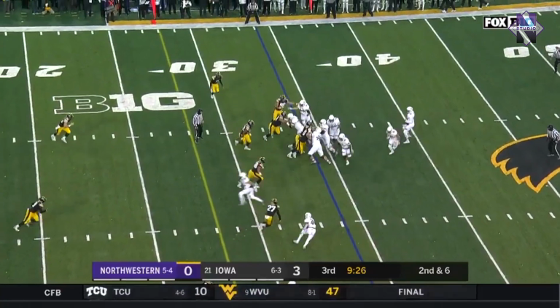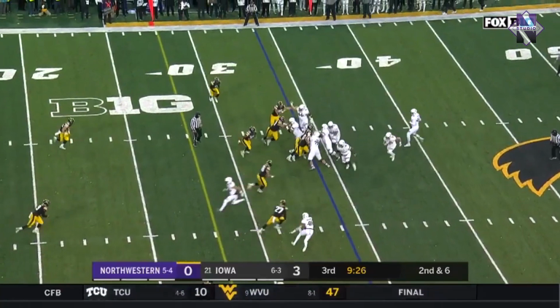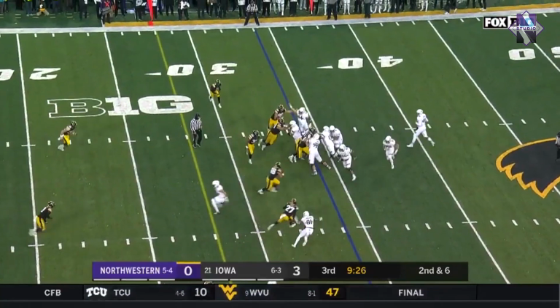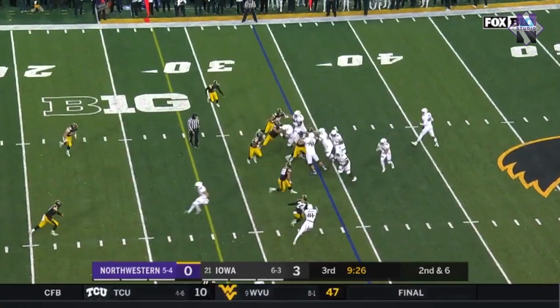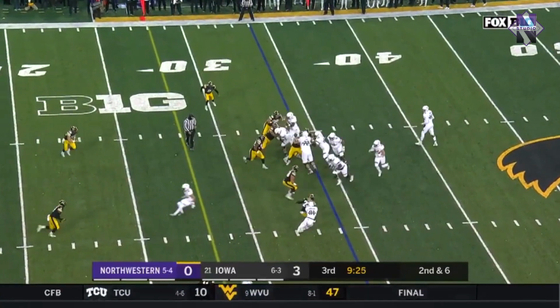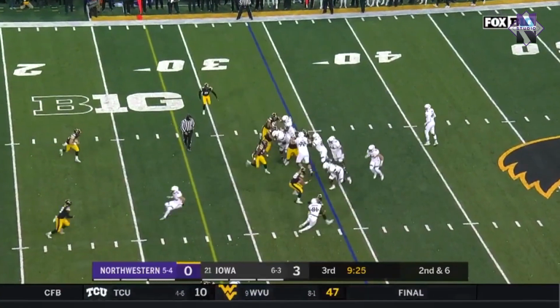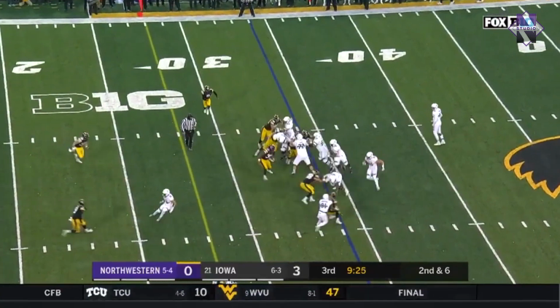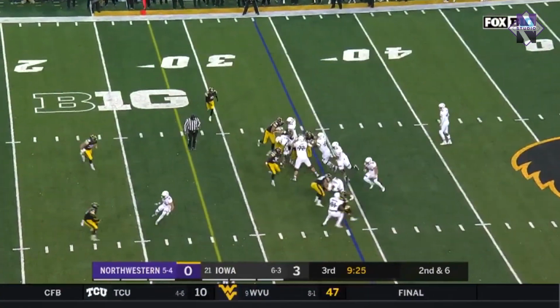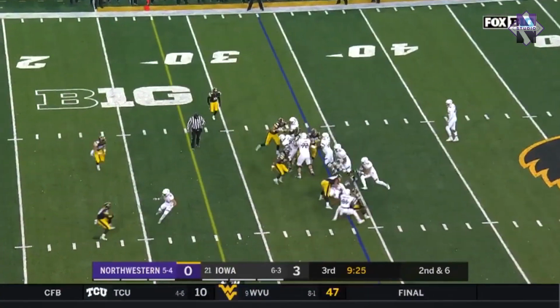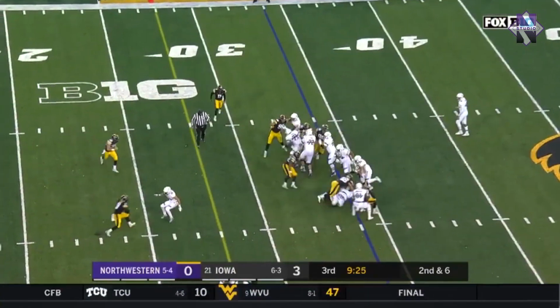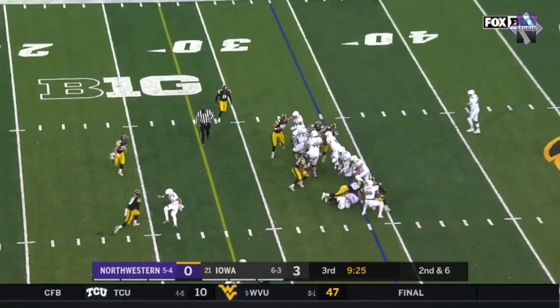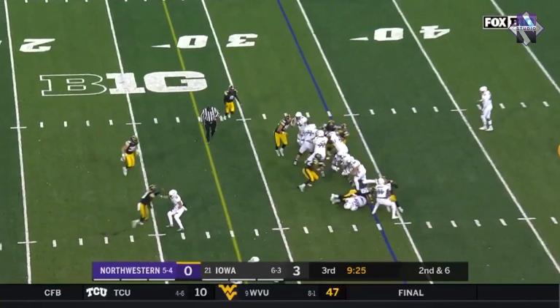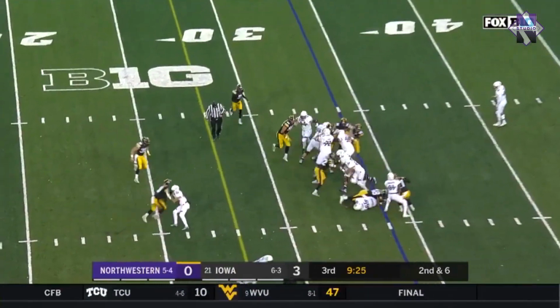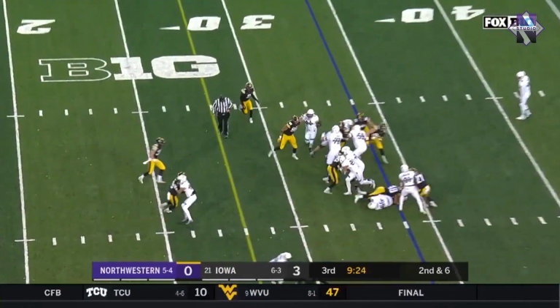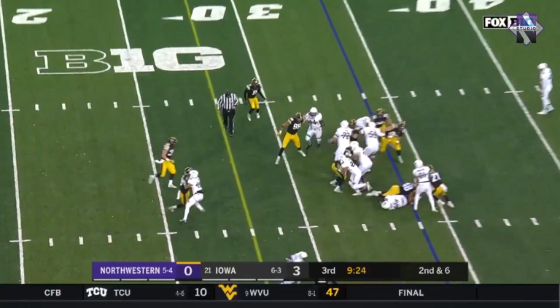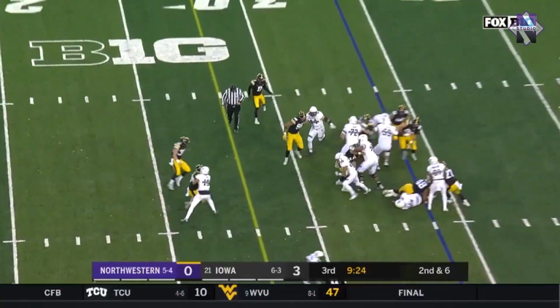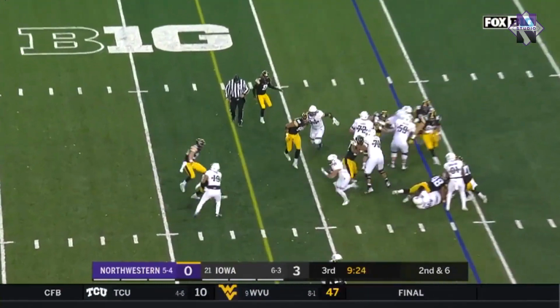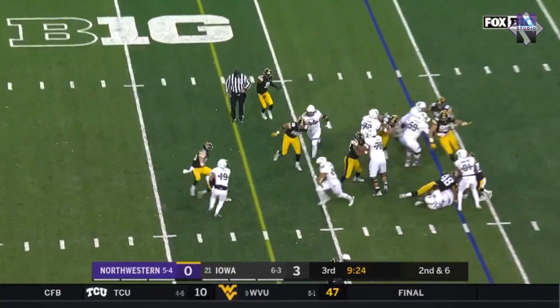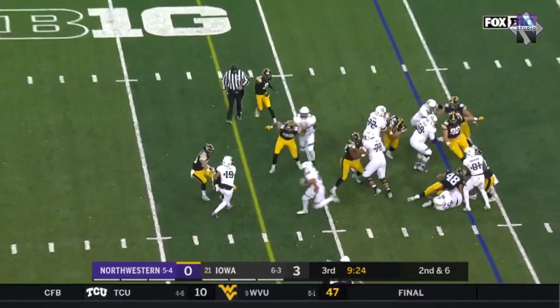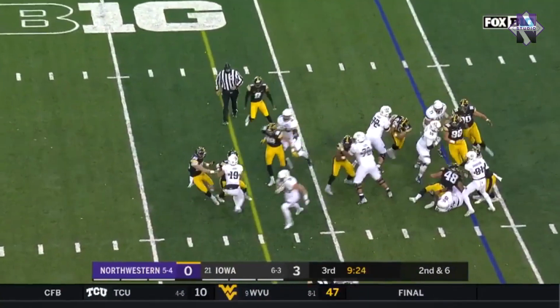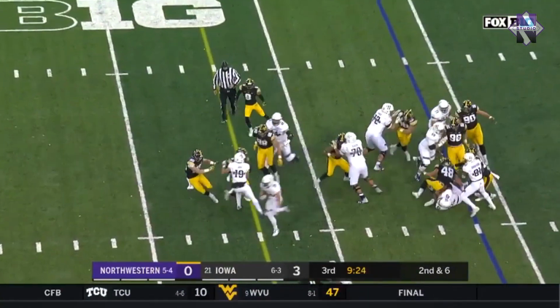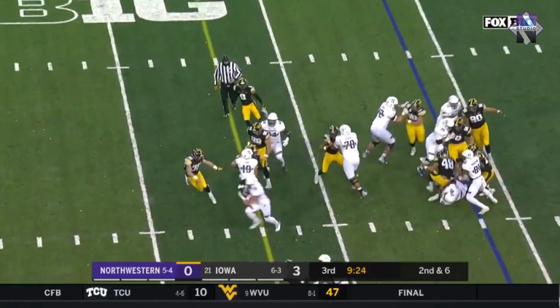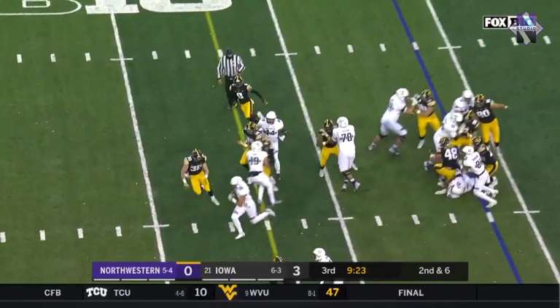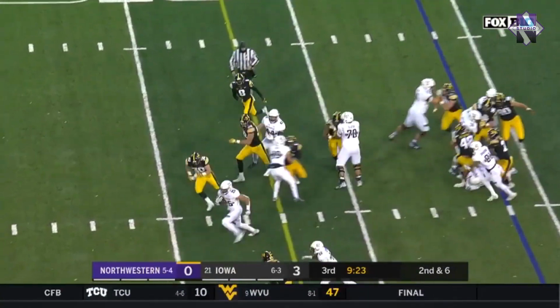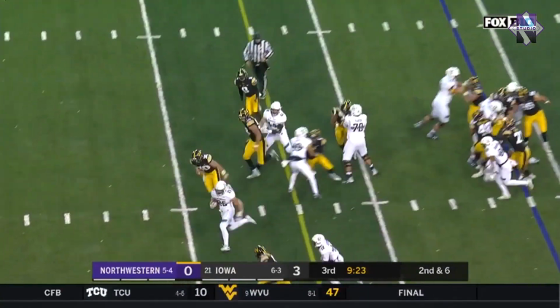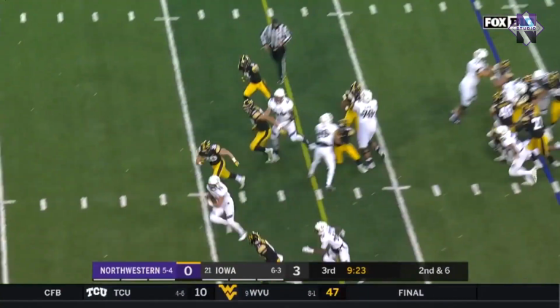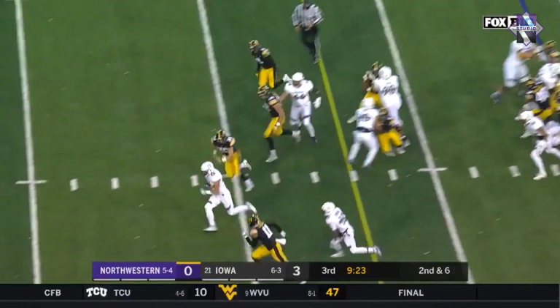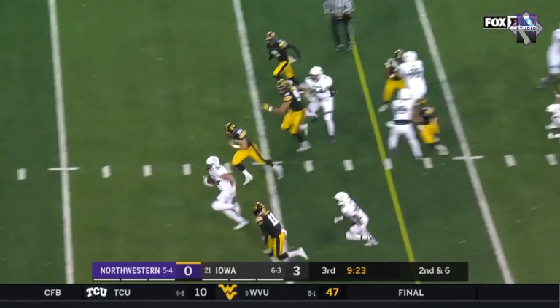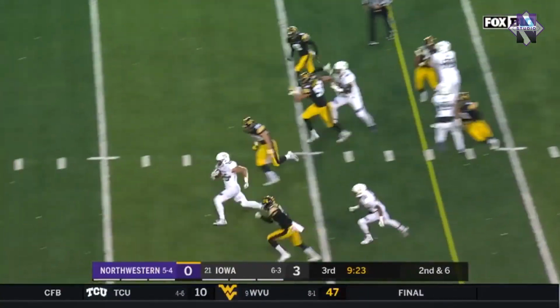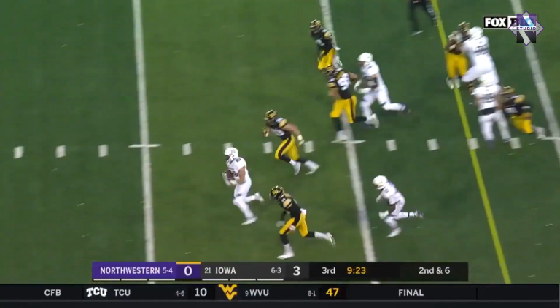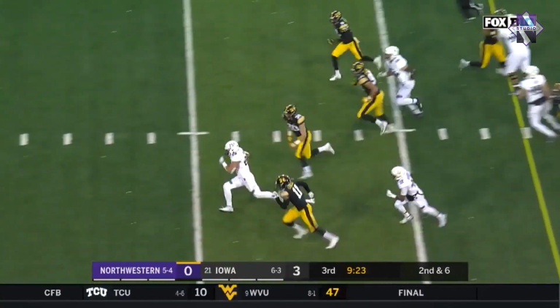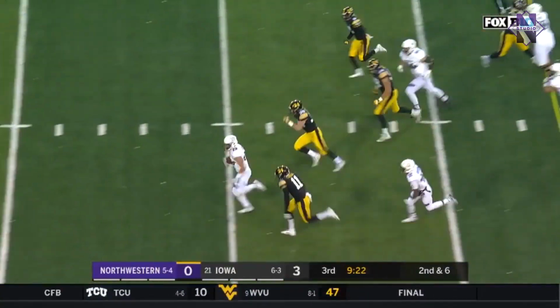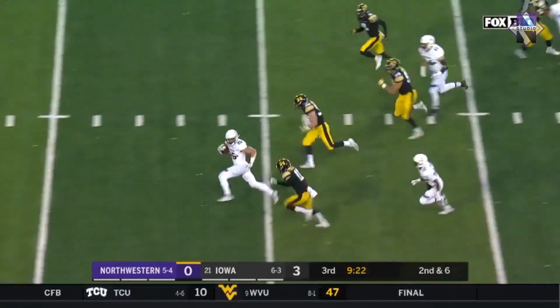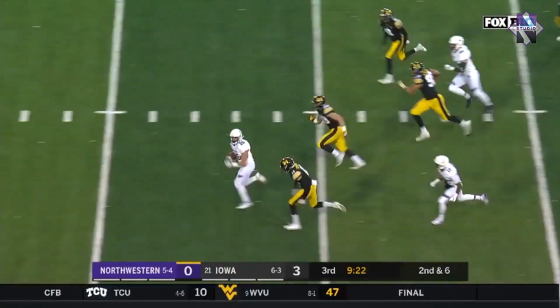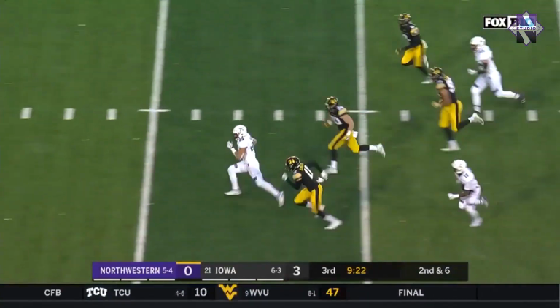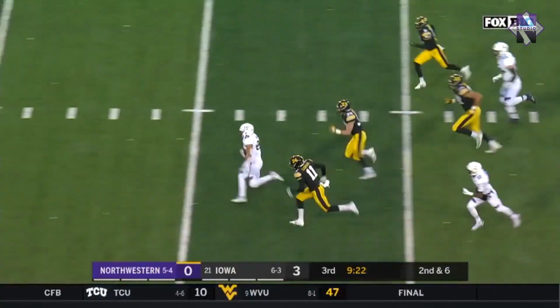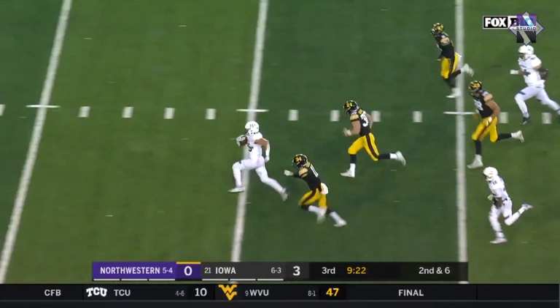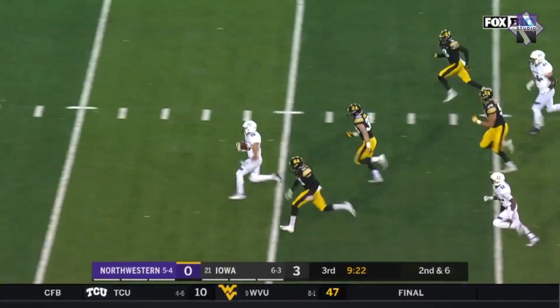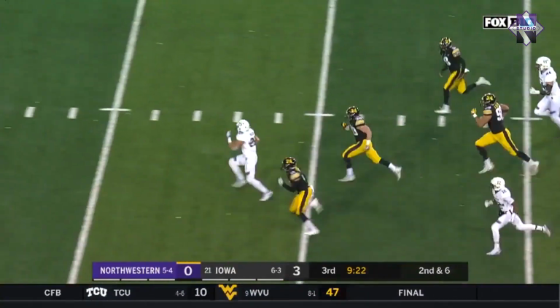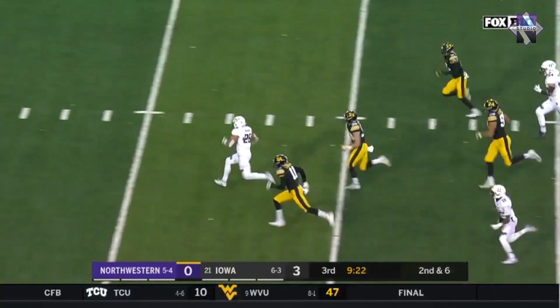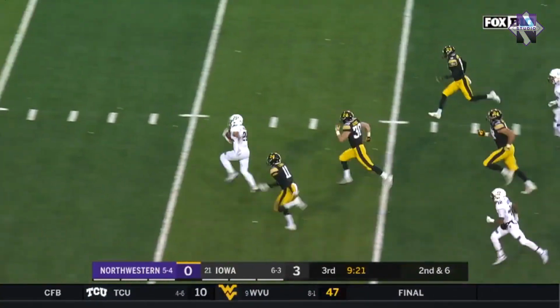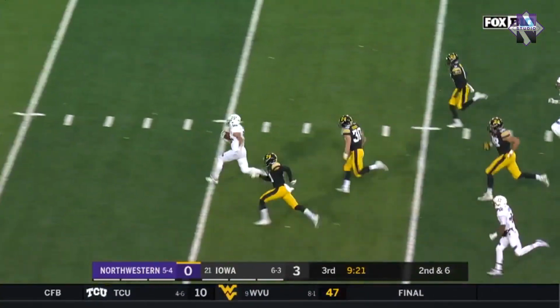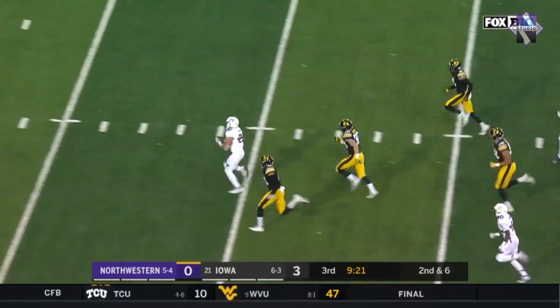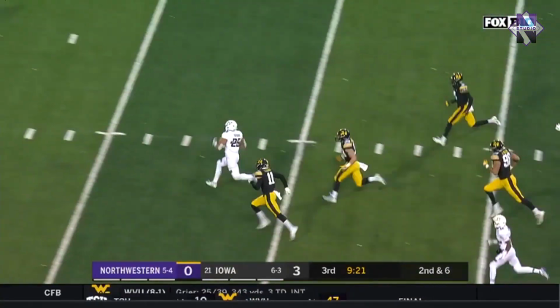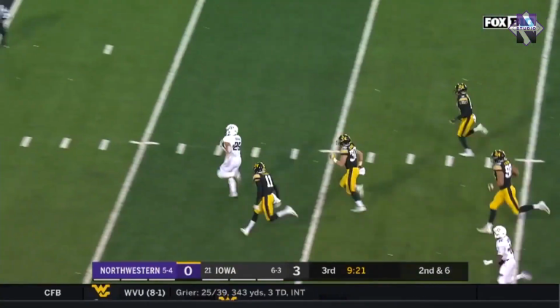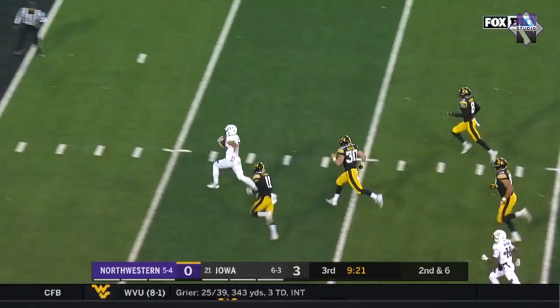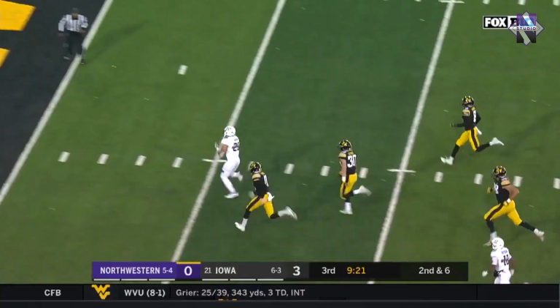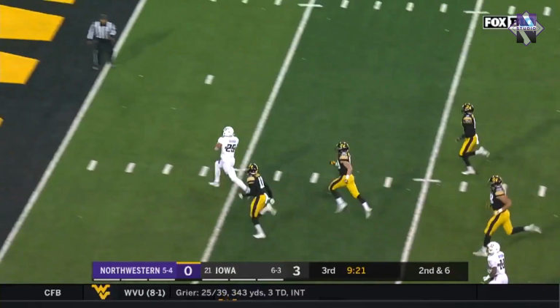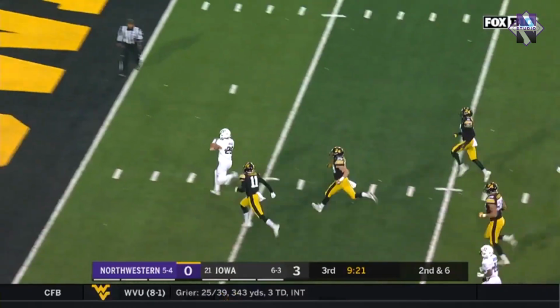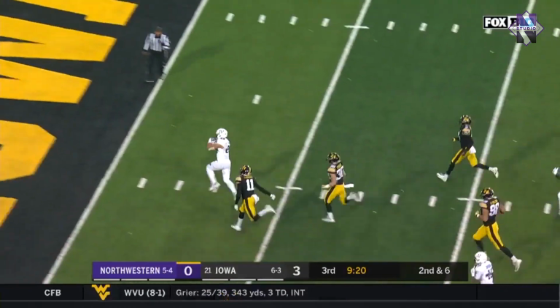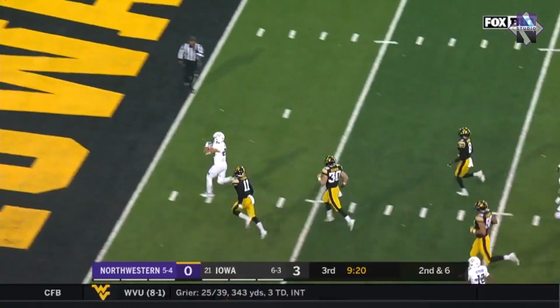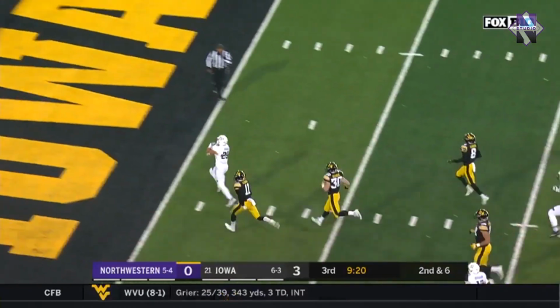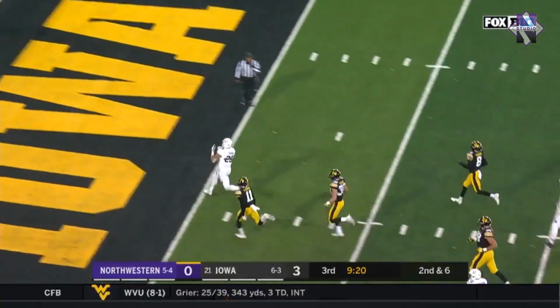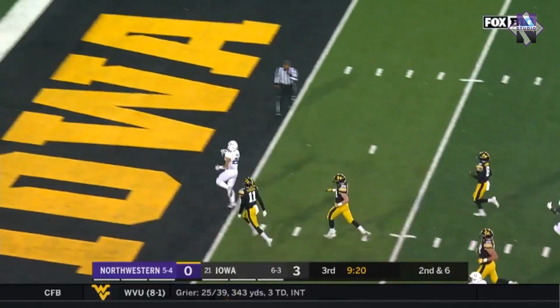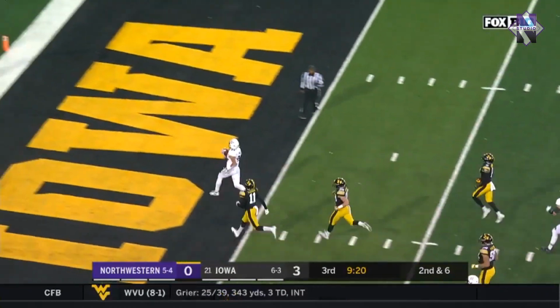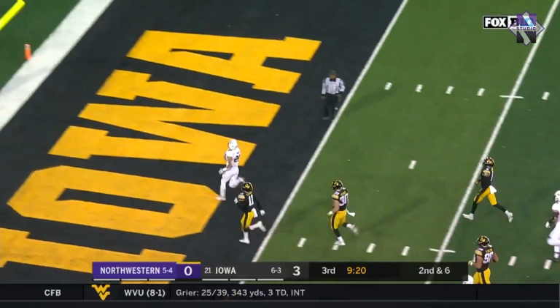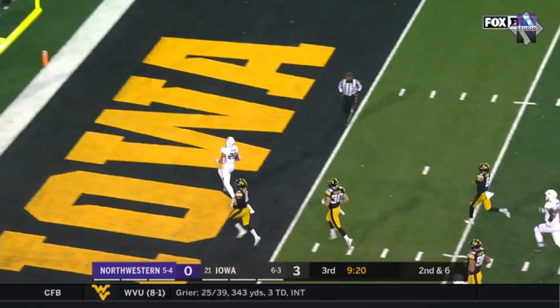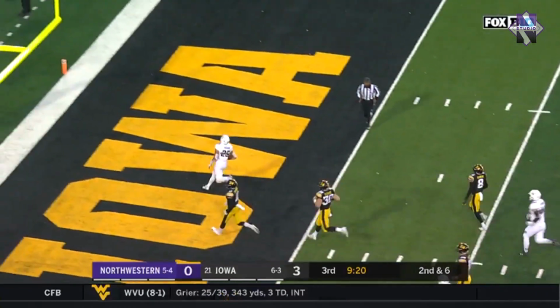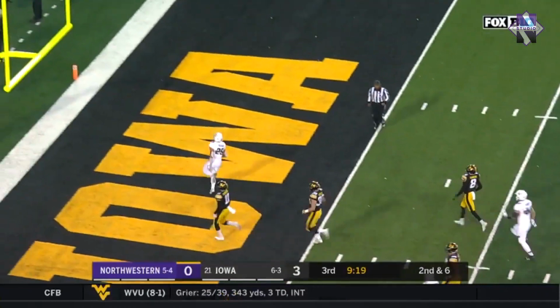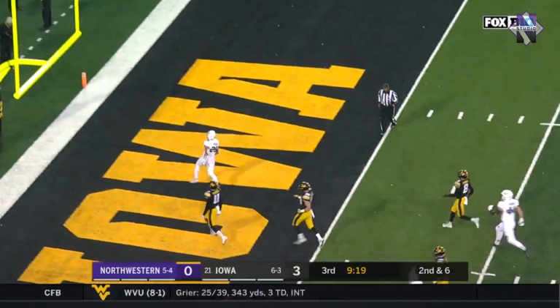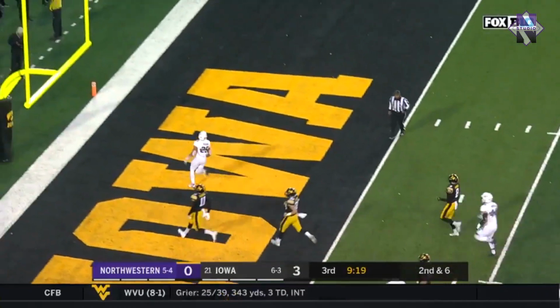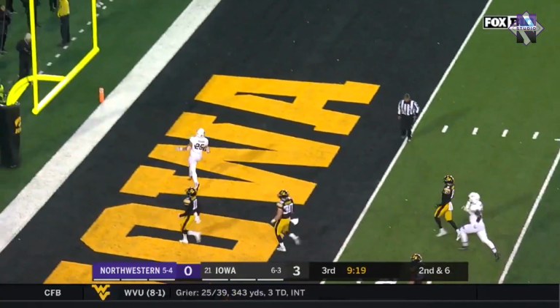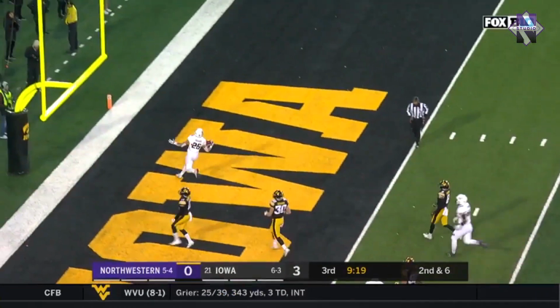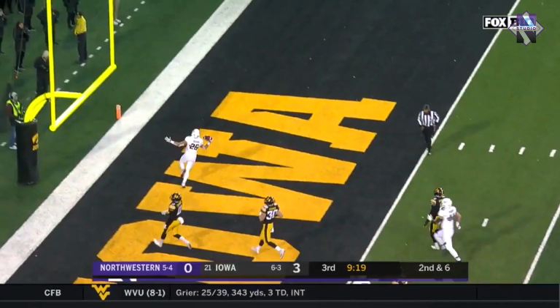They hand it off straight ahead, and Bowser has a hole for a first down. Second and six, back to the ground, and a hole for Bowser. Isaiah Bowser to the end zone — touchdown.